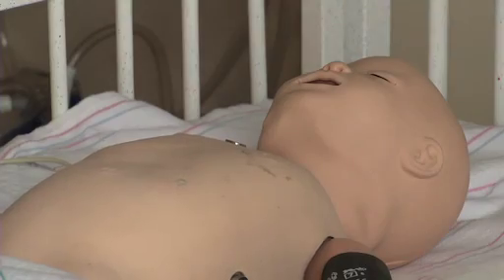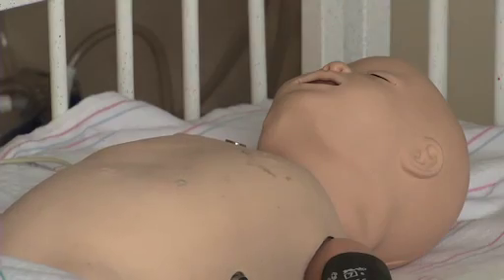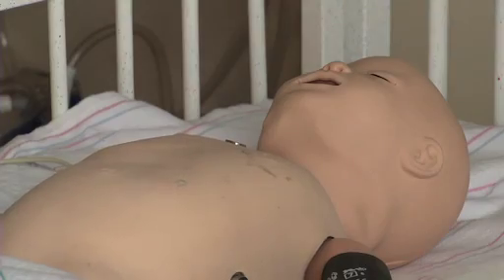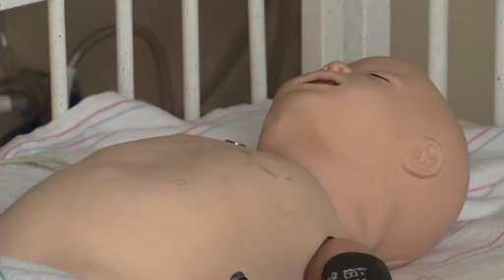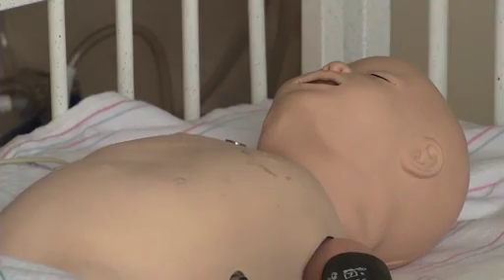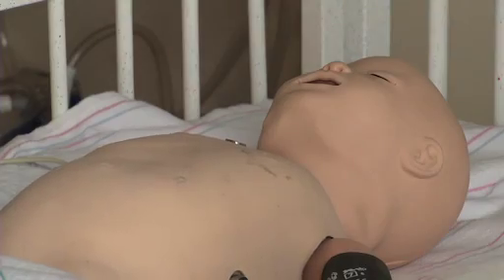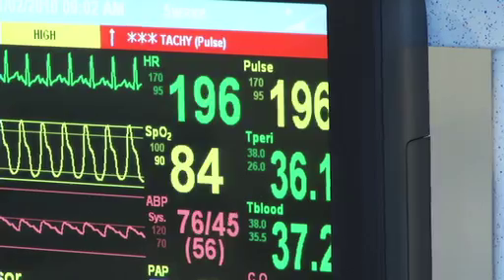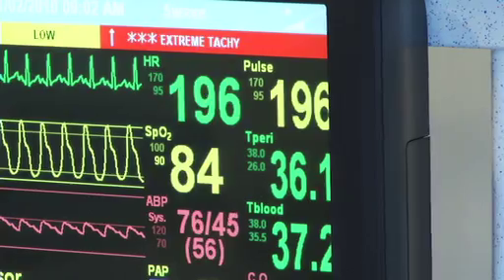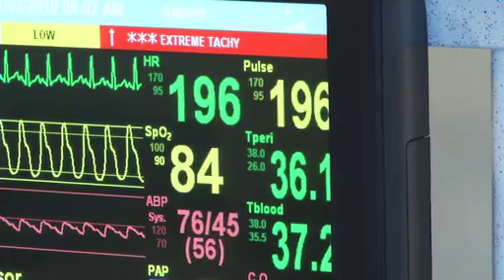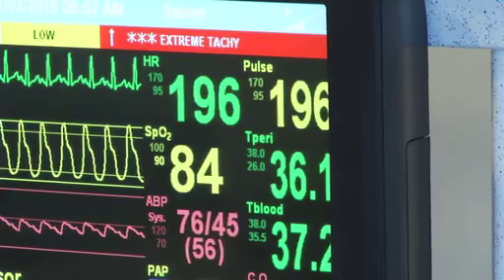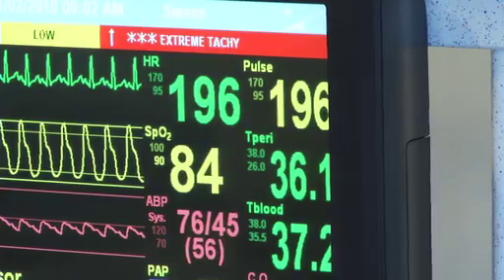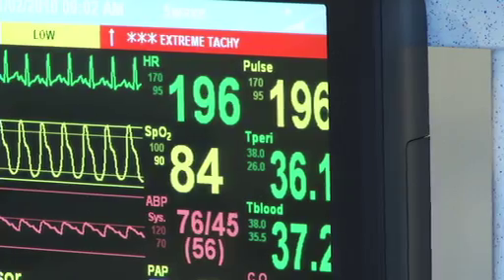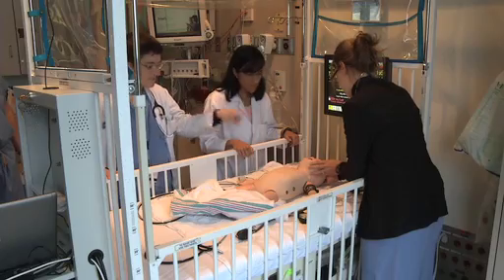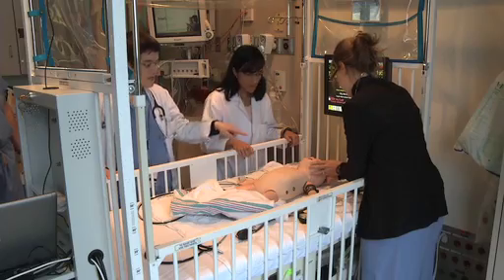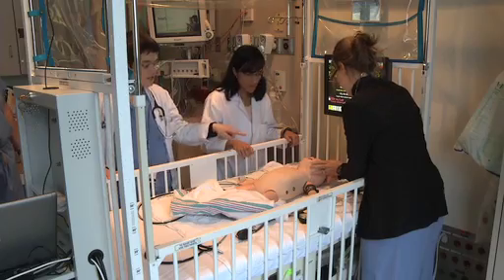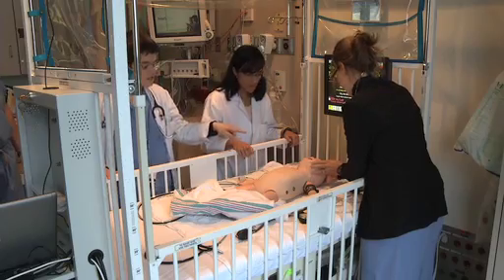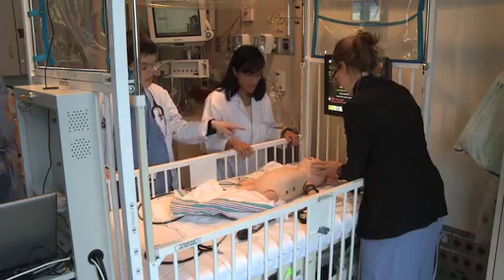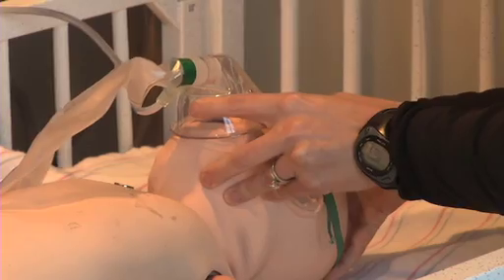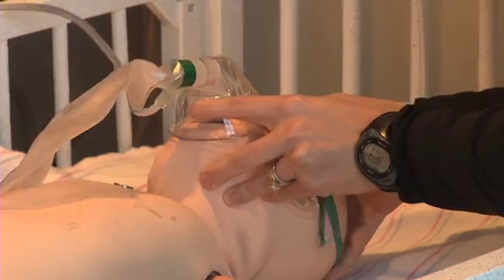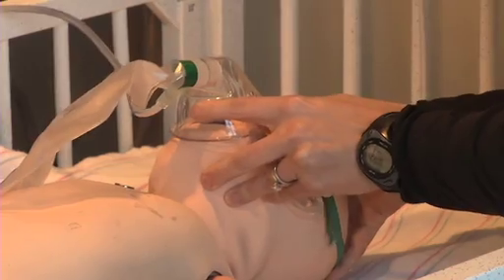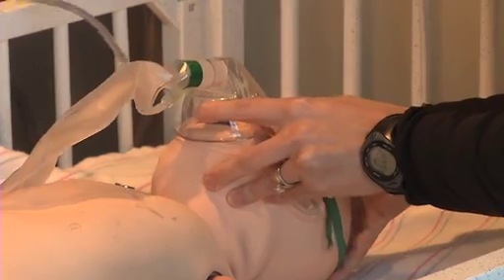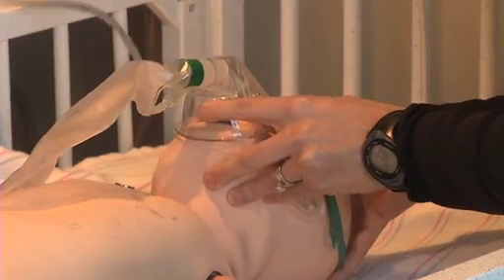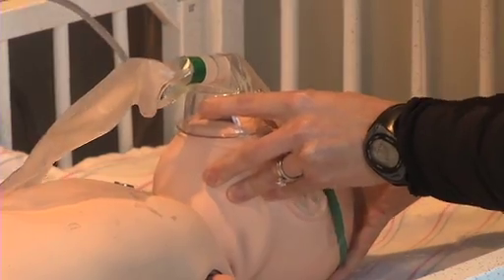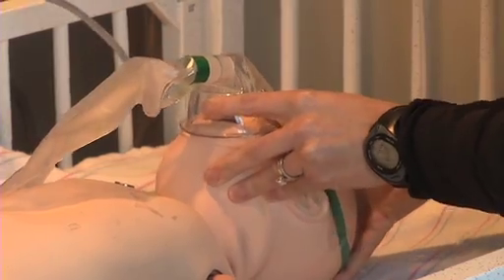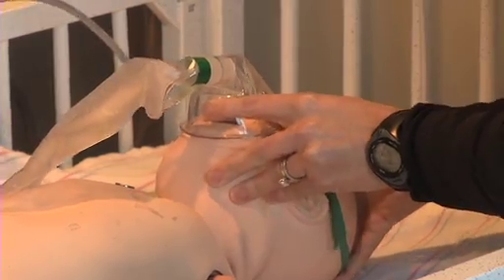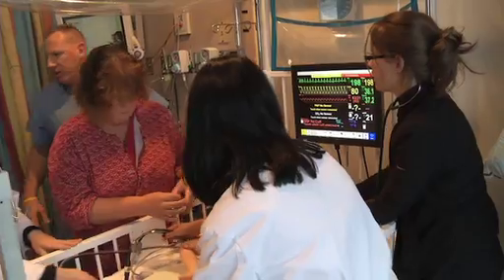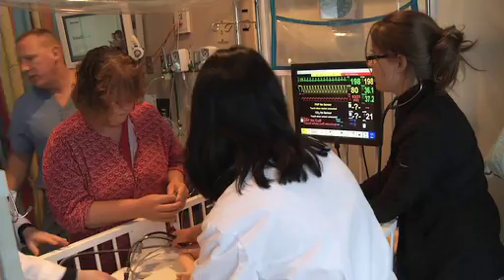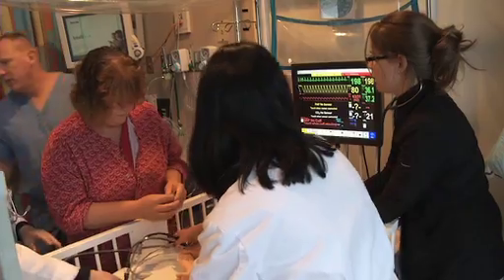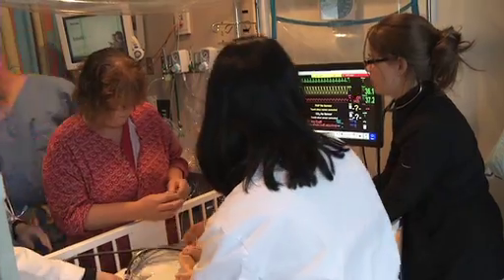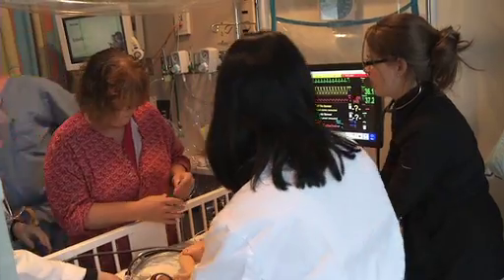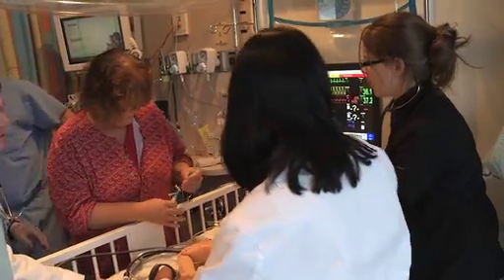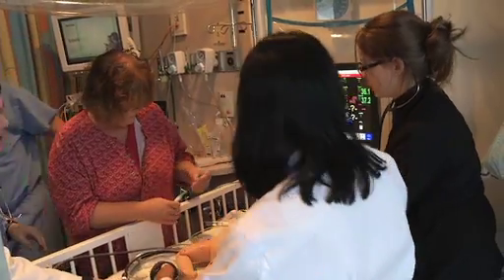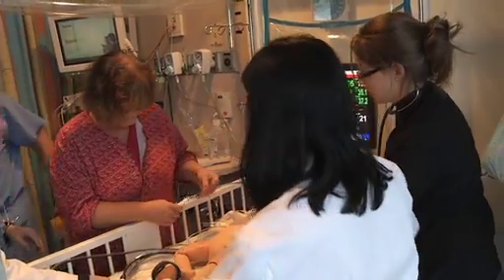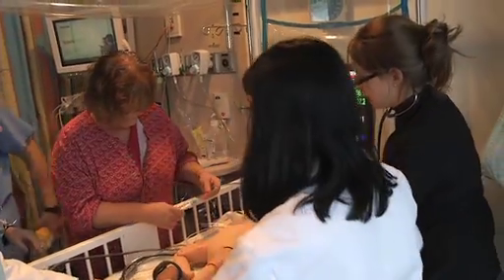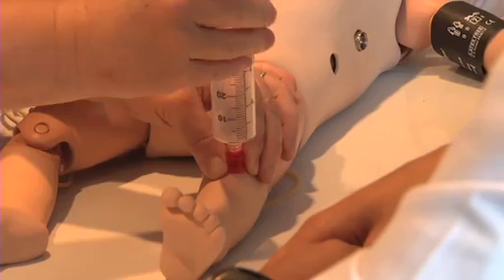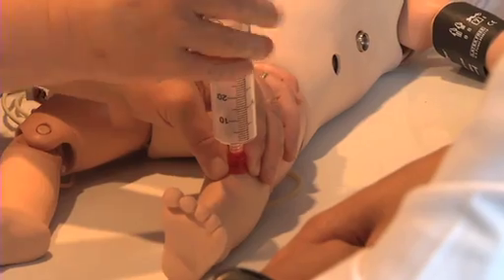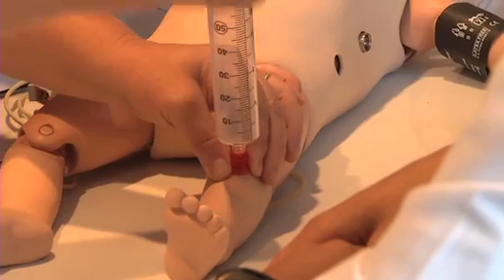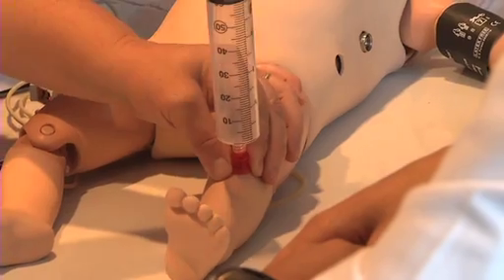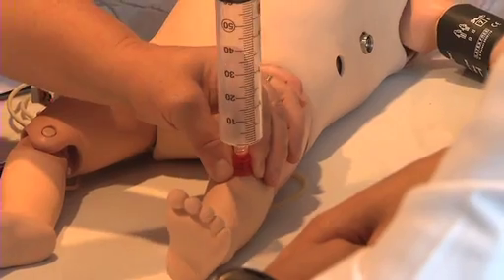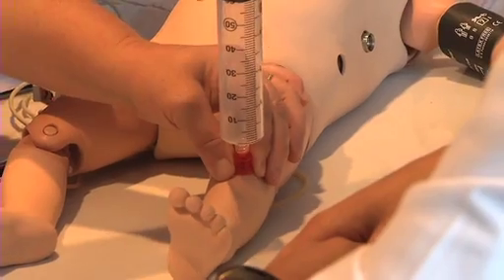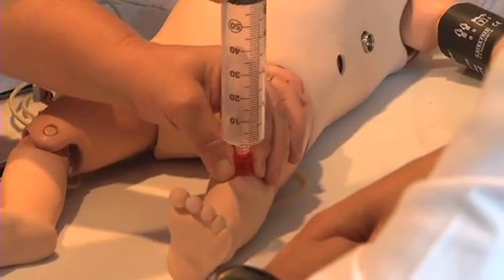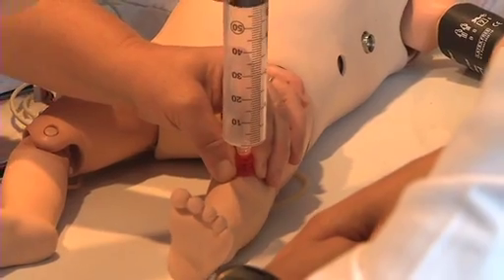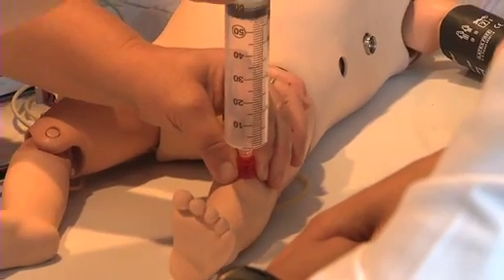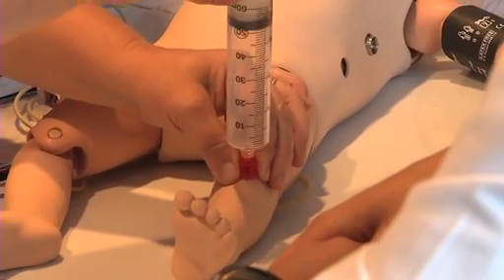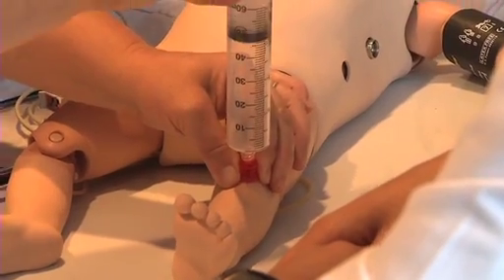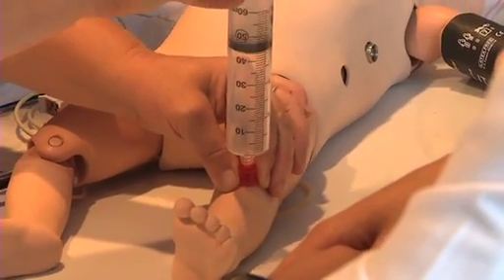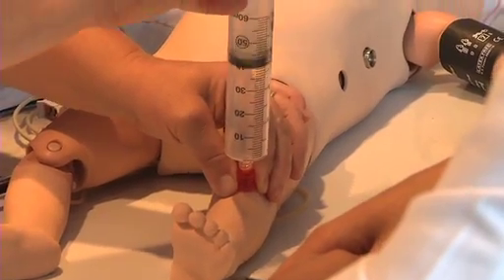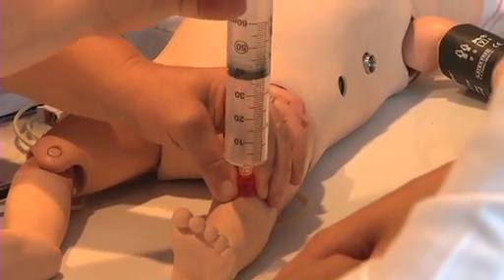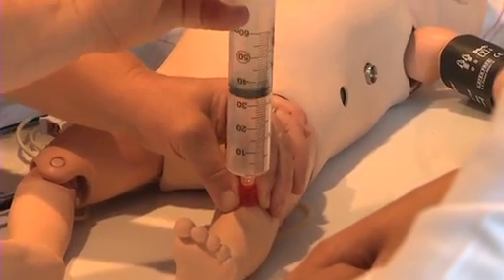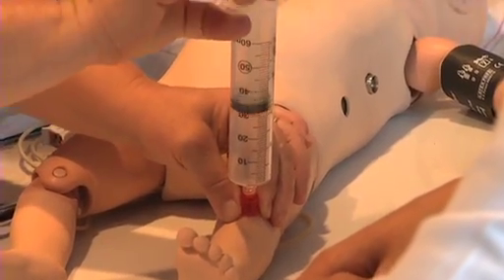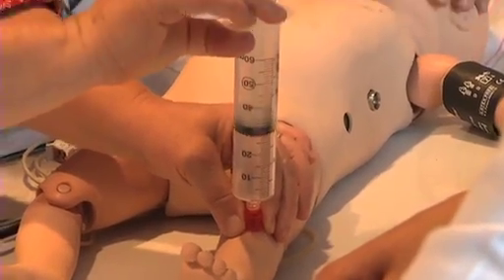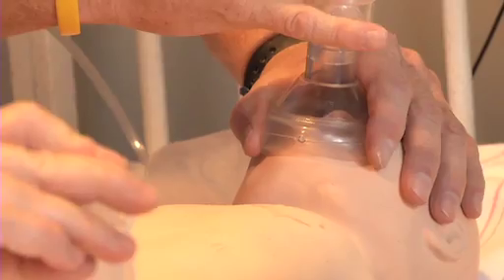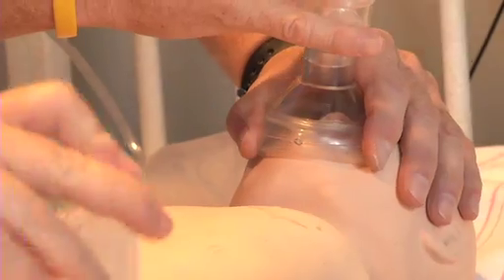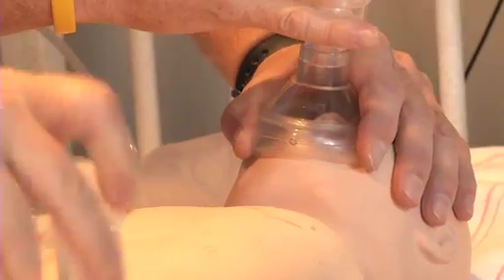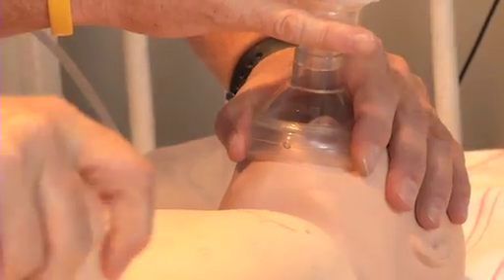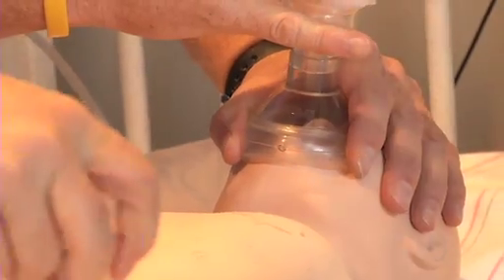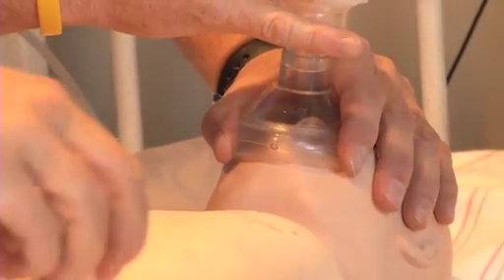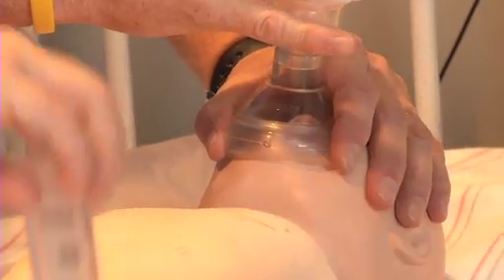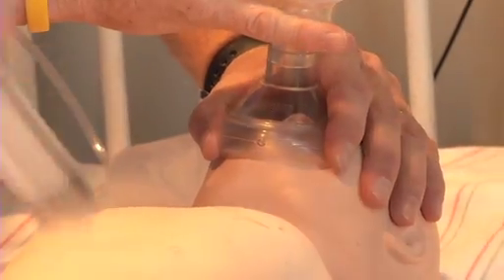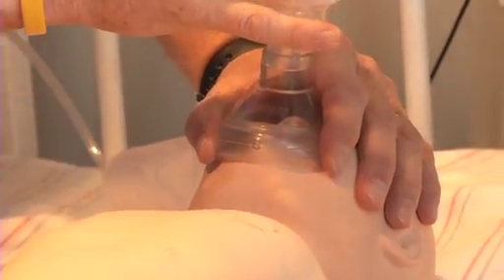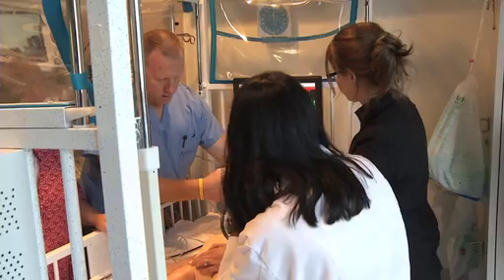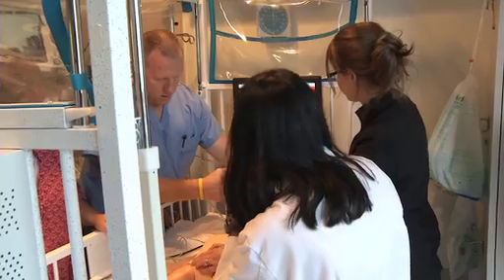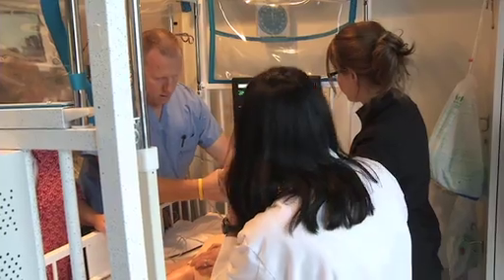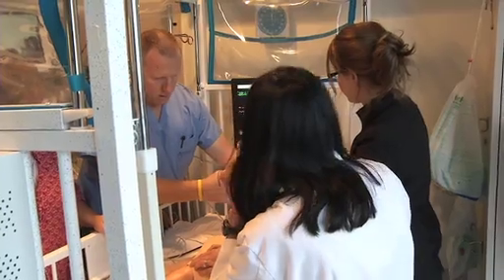Is the patient breathing? Can you put some oxygen on the baby? Let's put an IO in. We need to start bagging this baby. Are we getting good breath sounds? Yes.